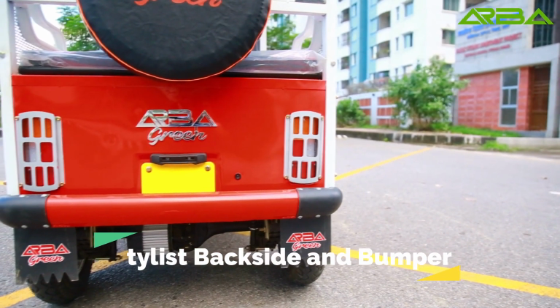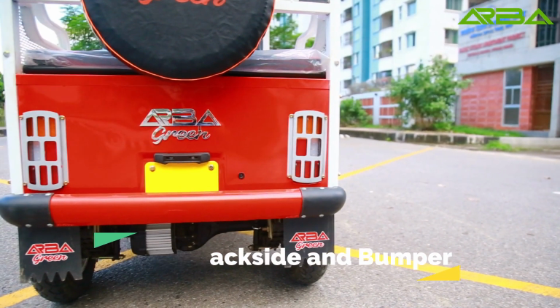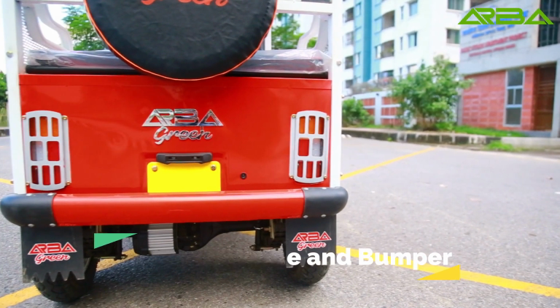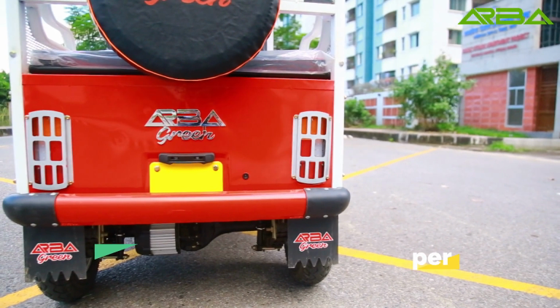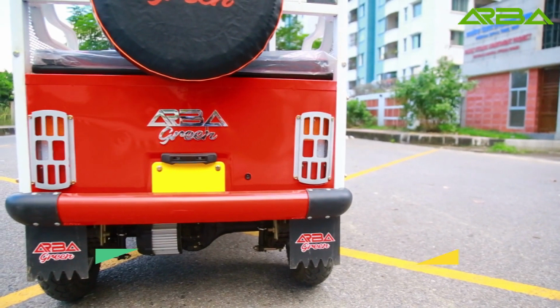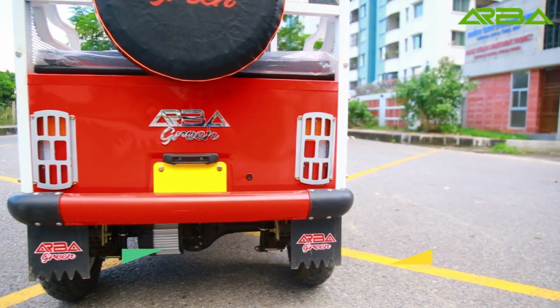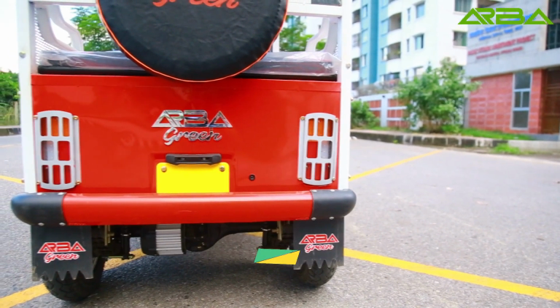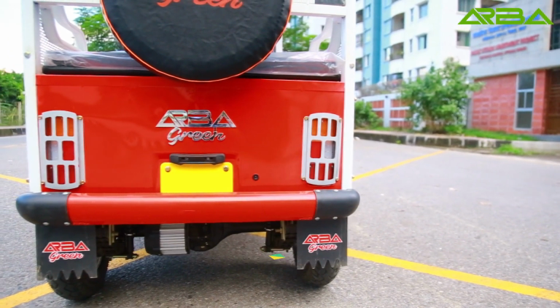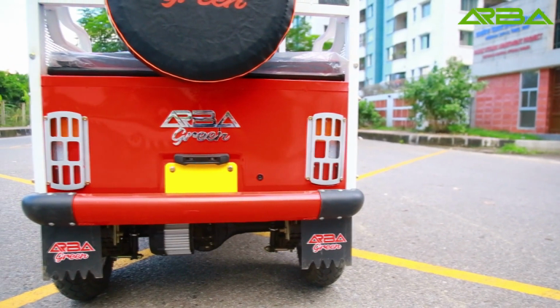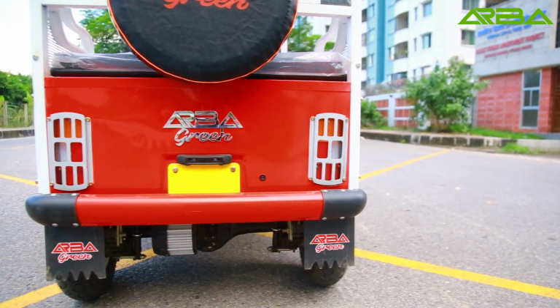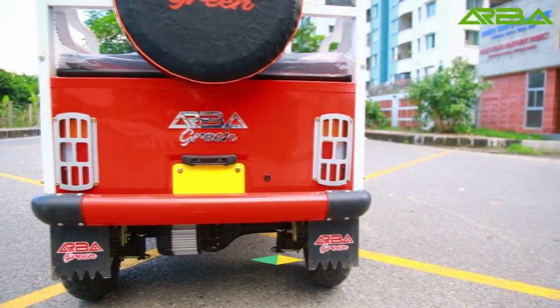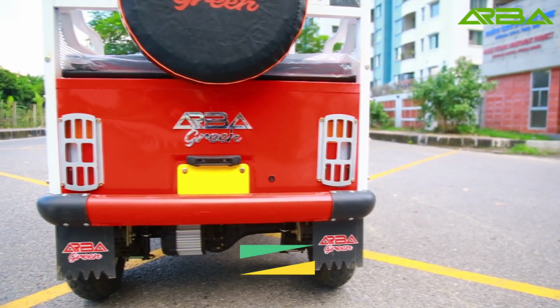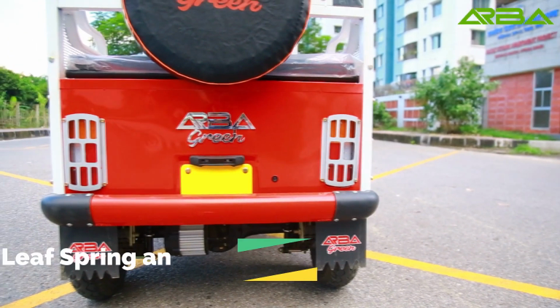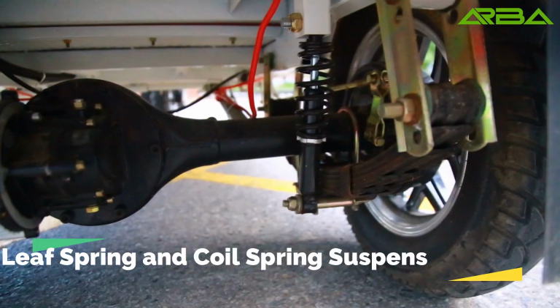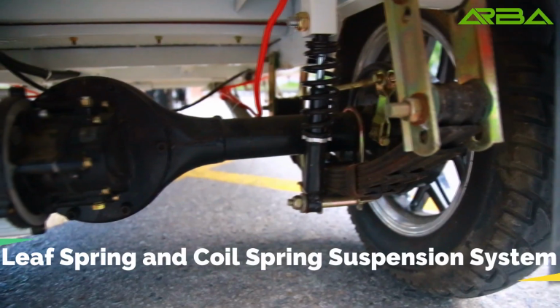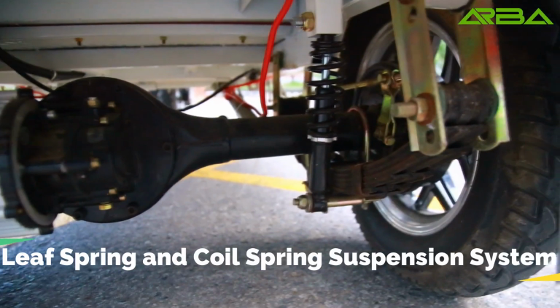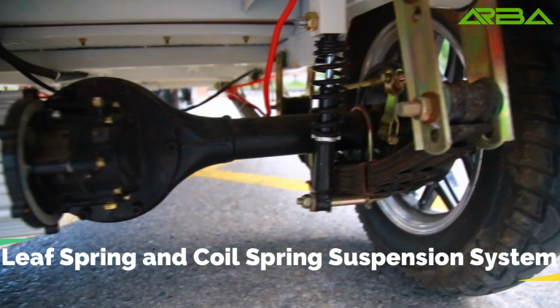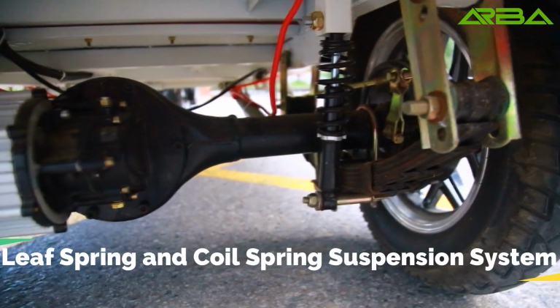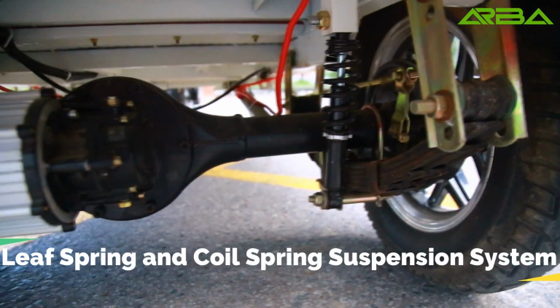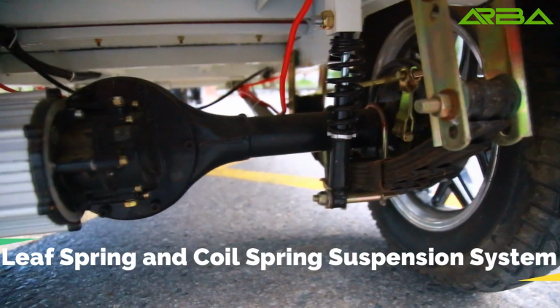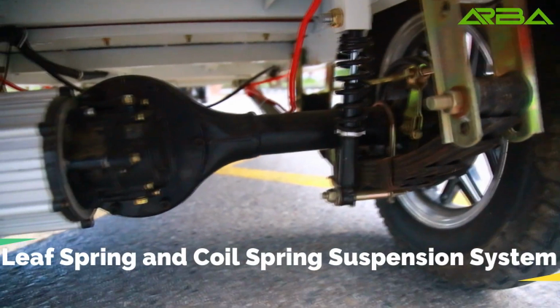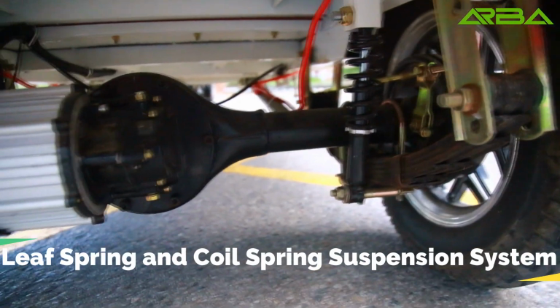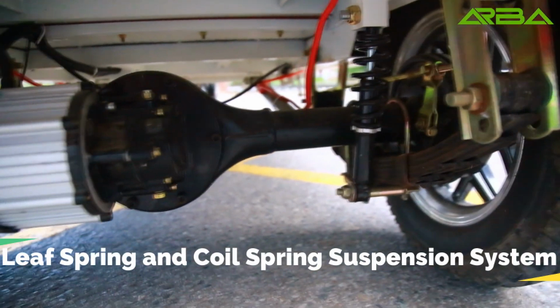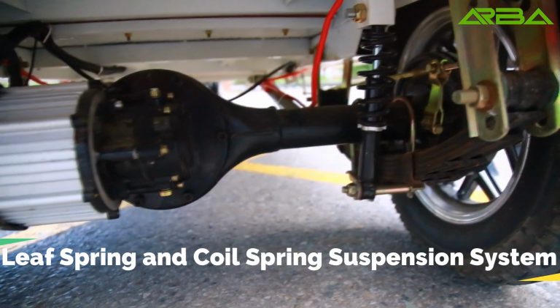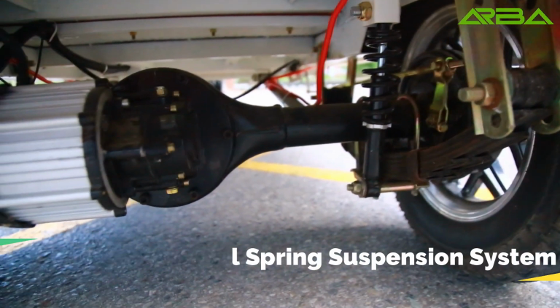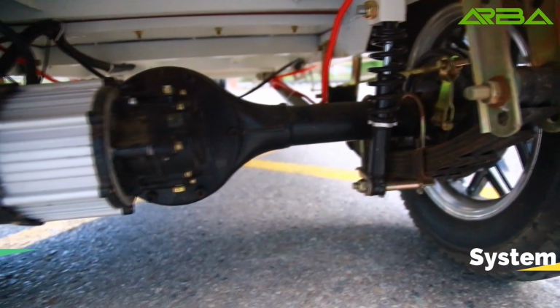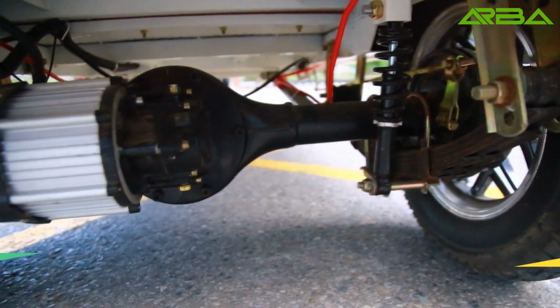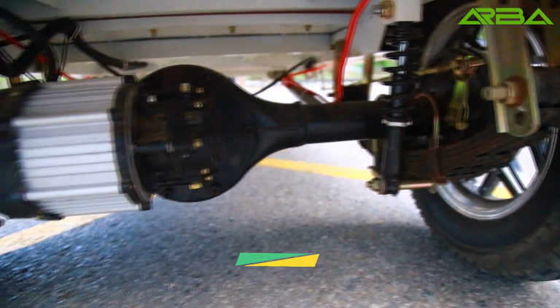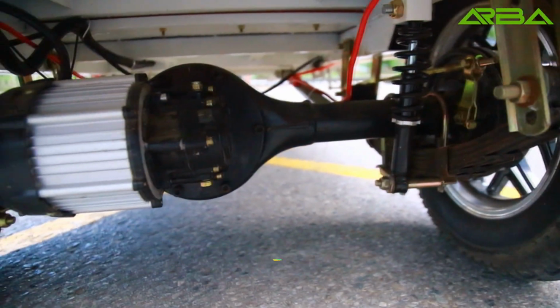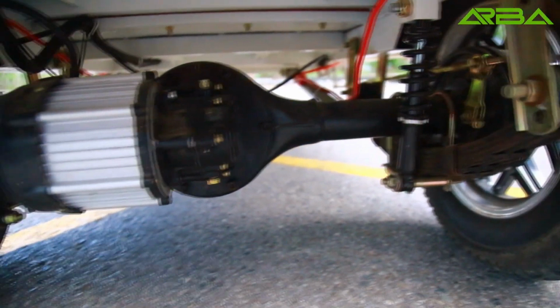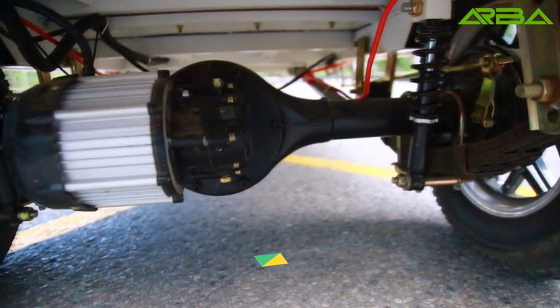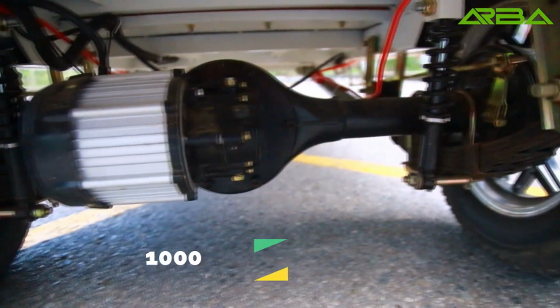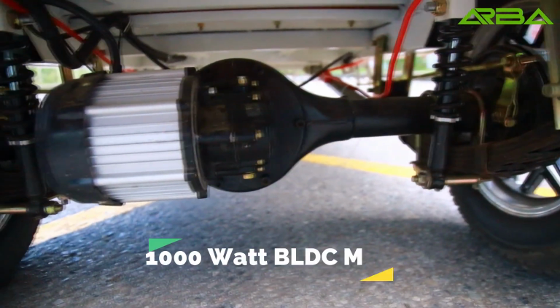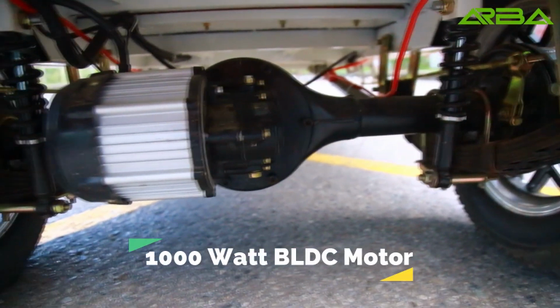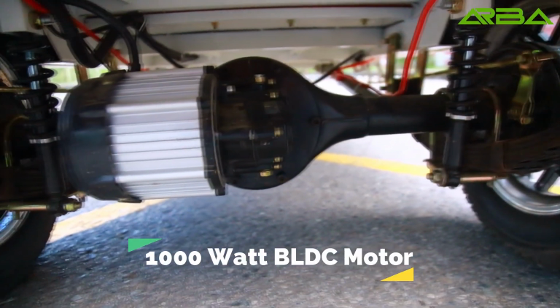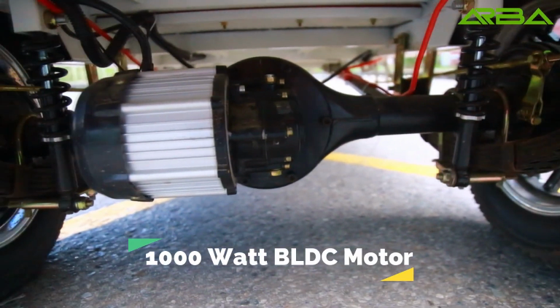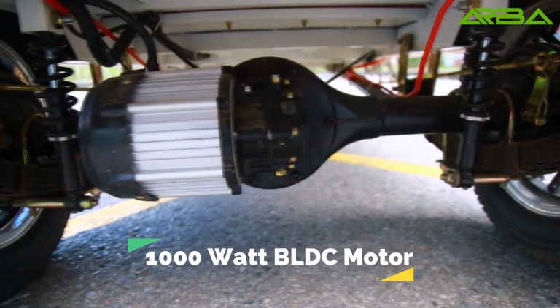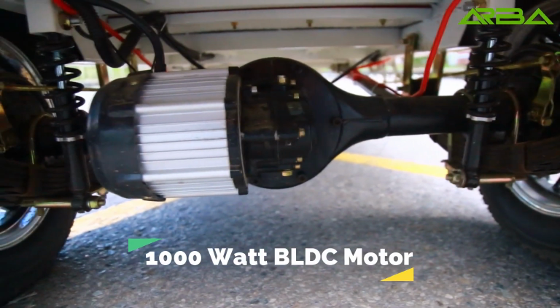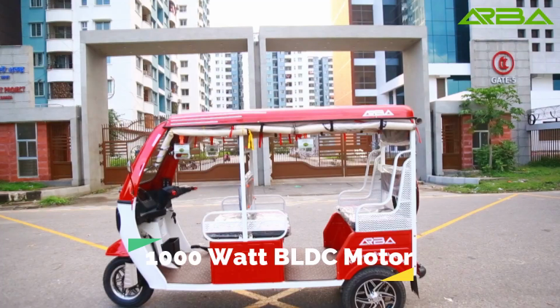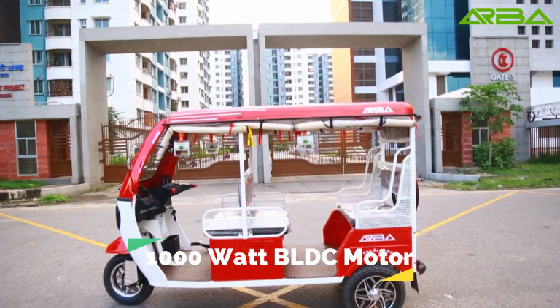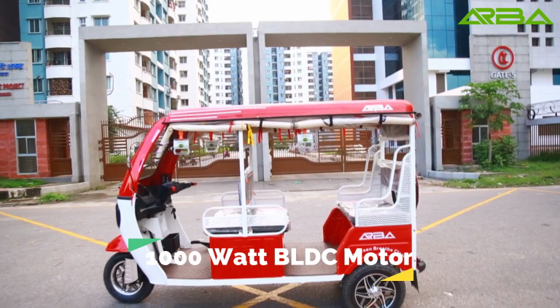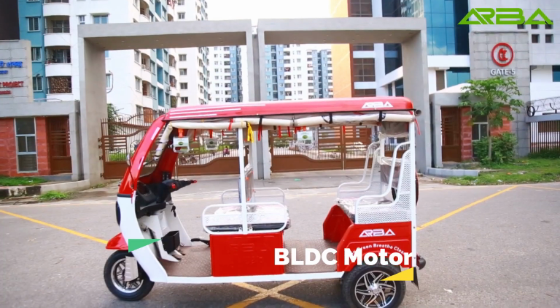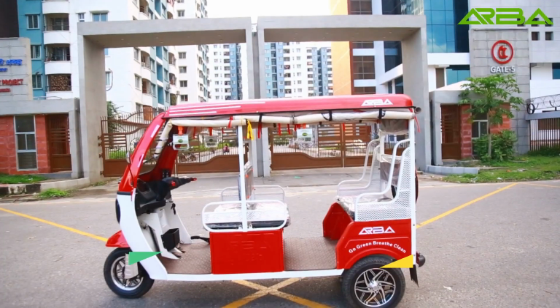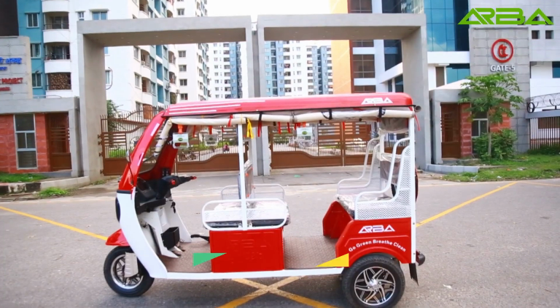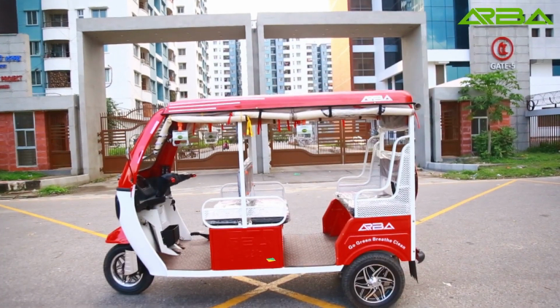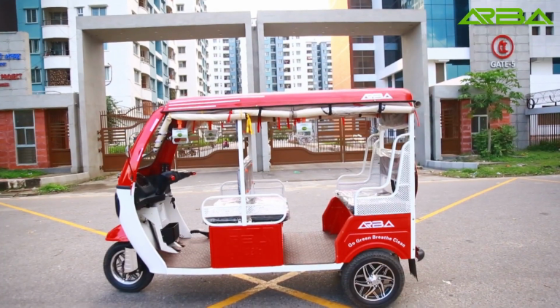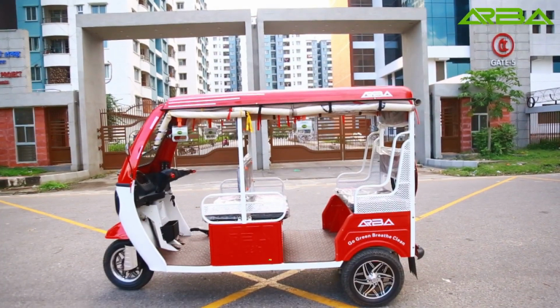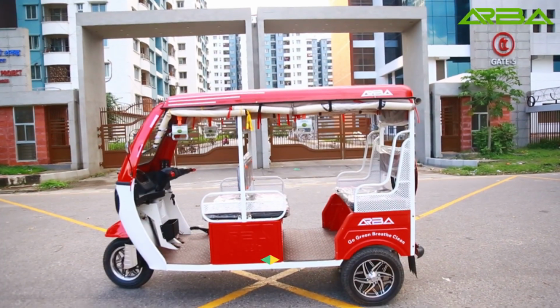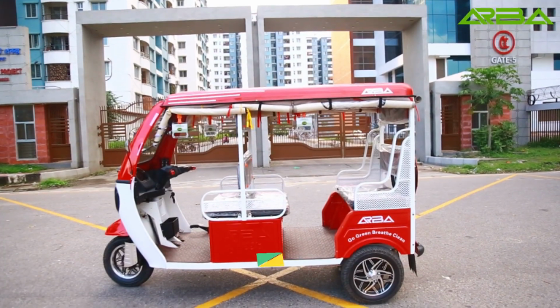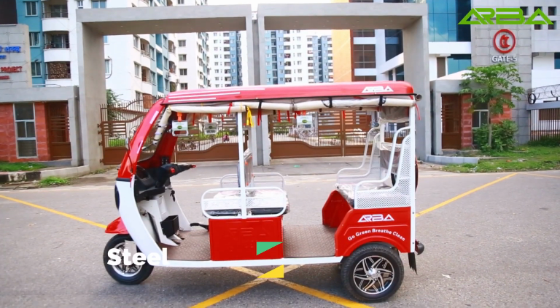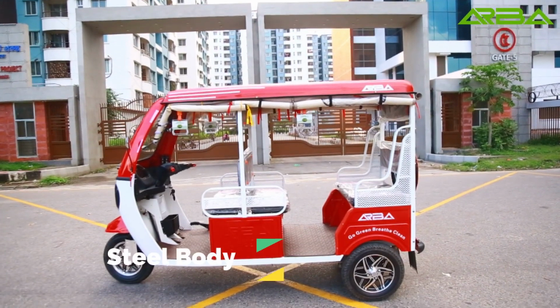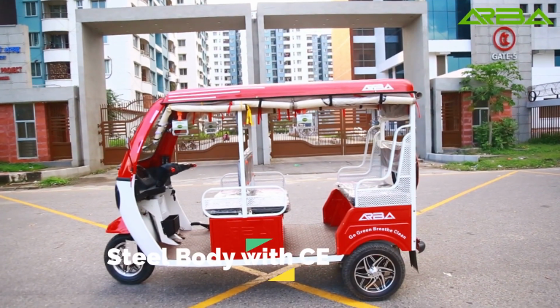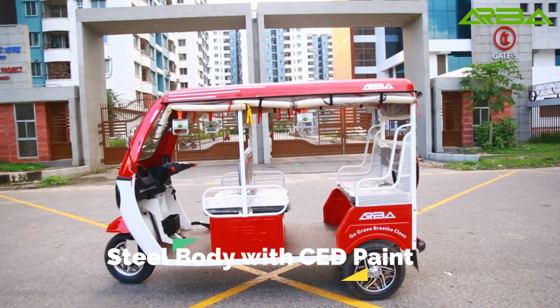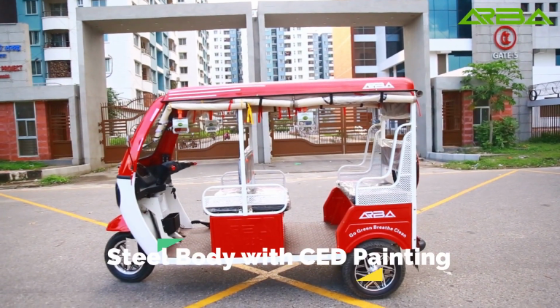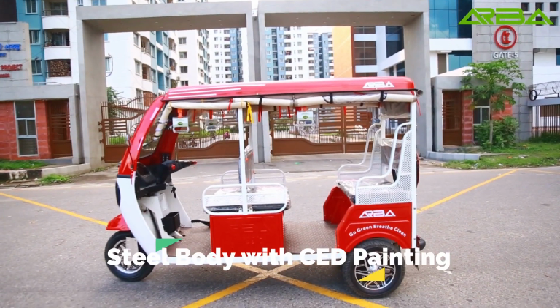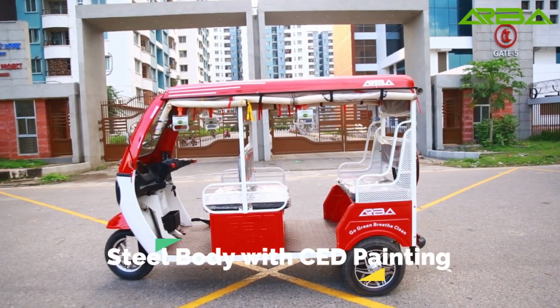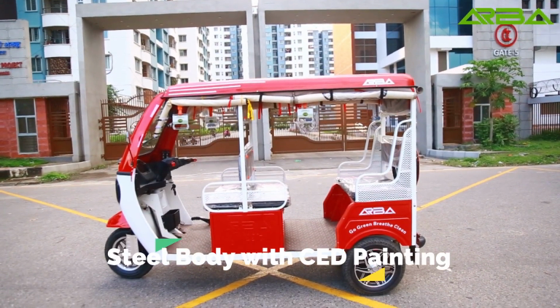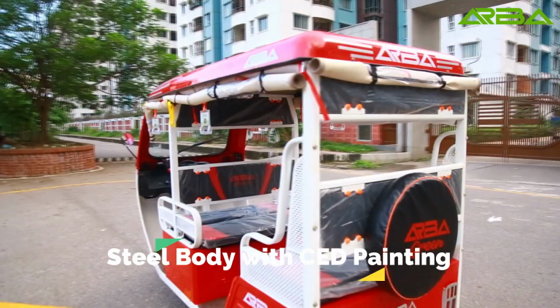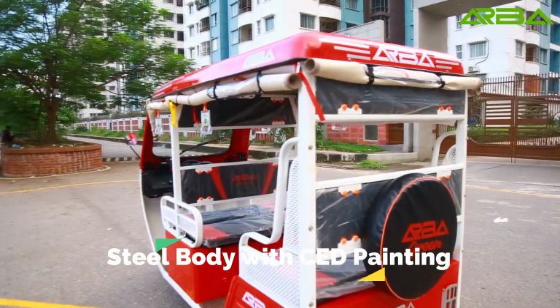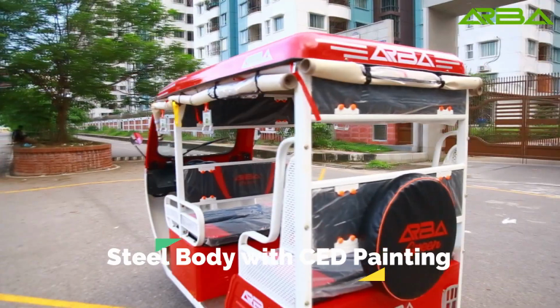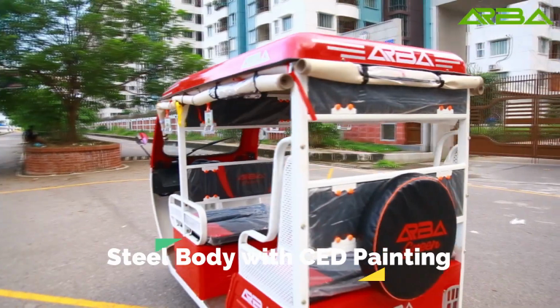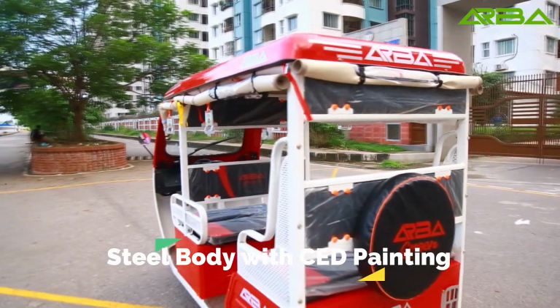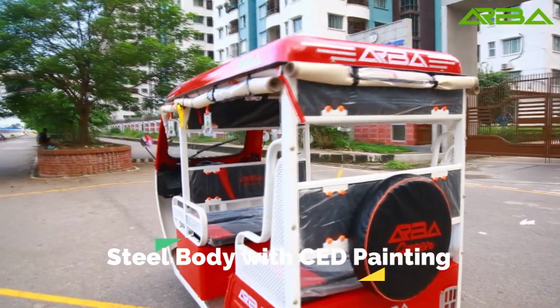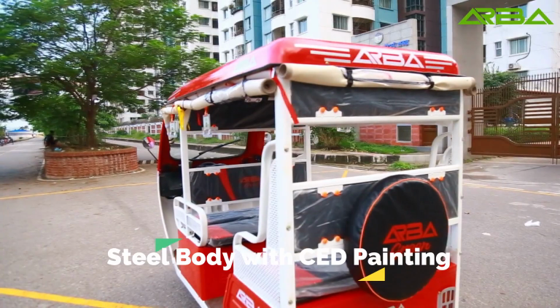Lift spring and coil spring suspension system. Thousand volt DC model. Steel body with CBD painting.